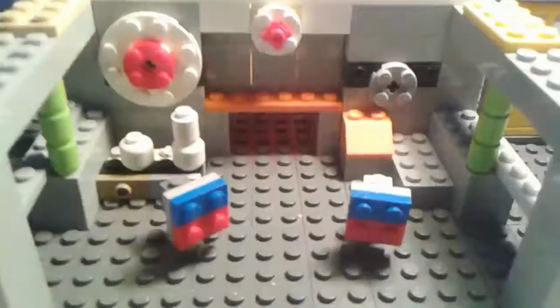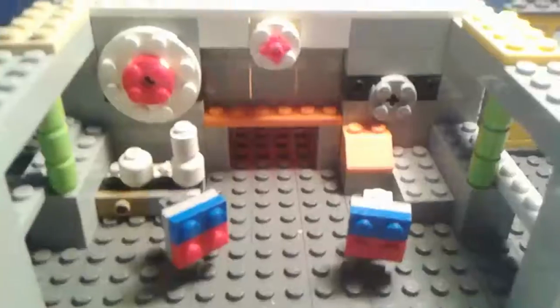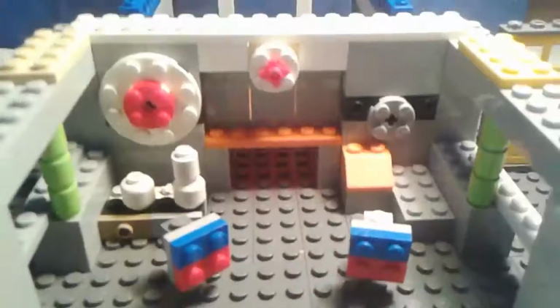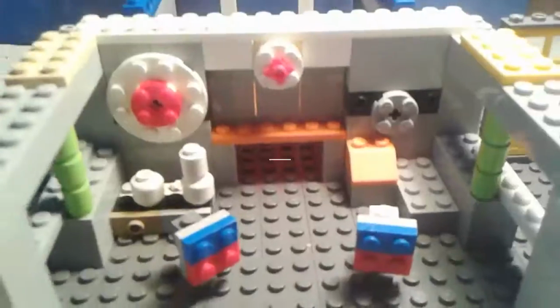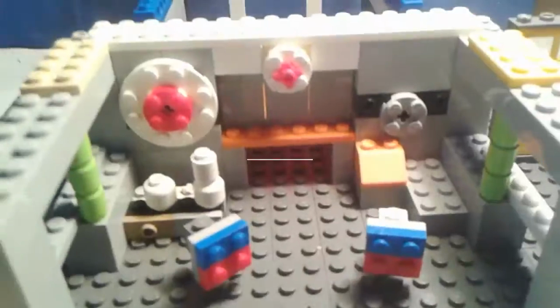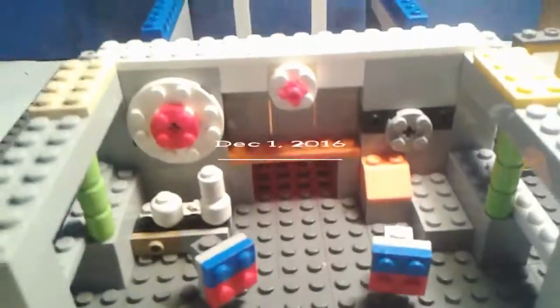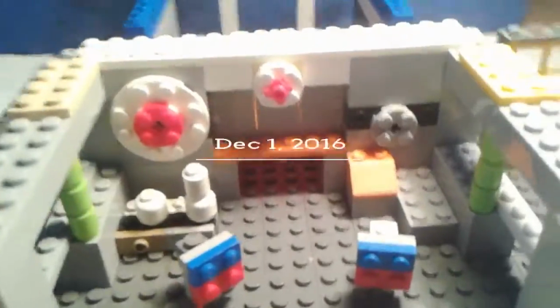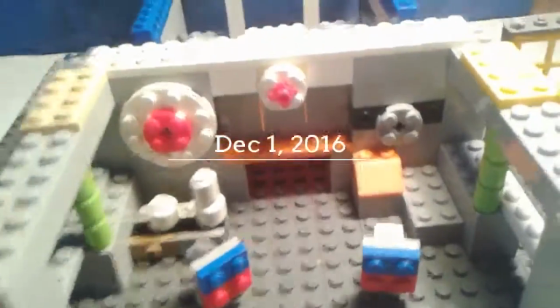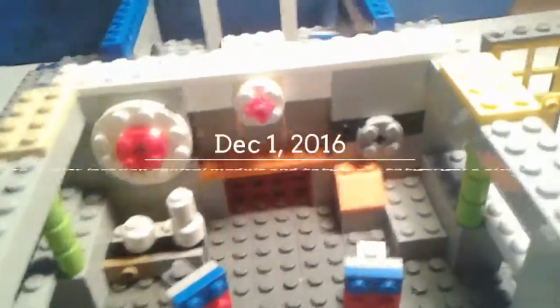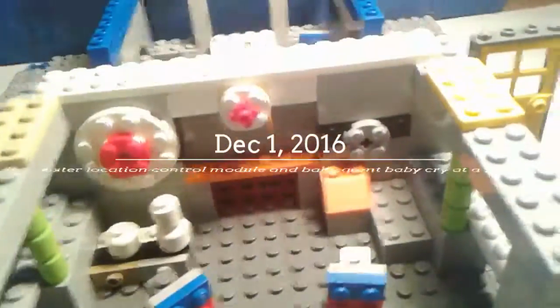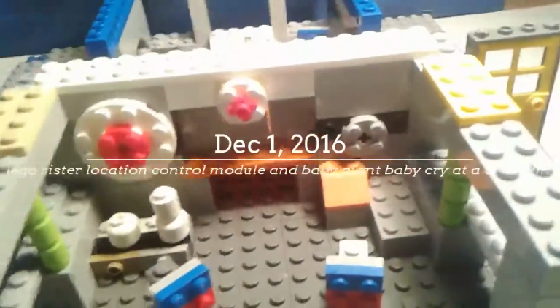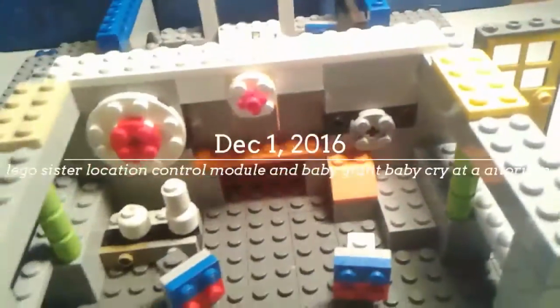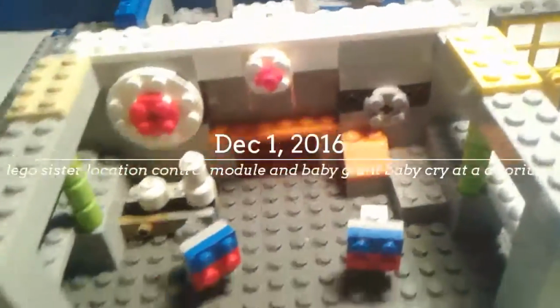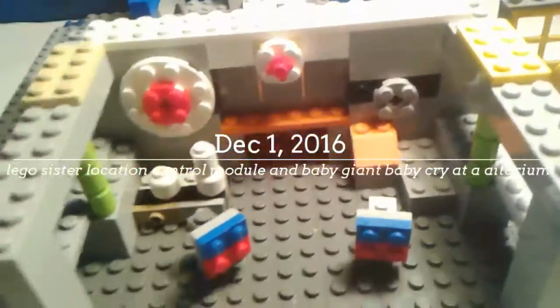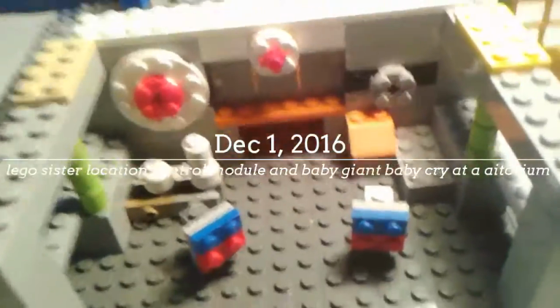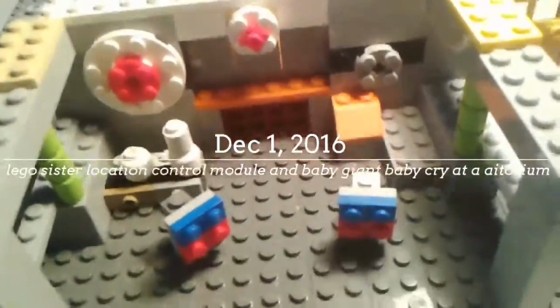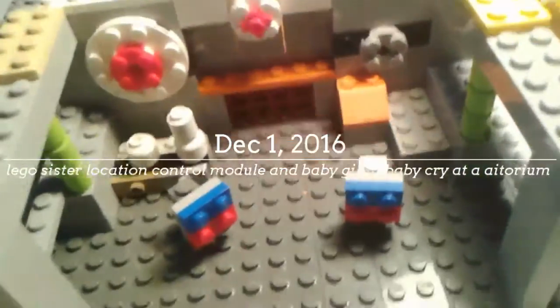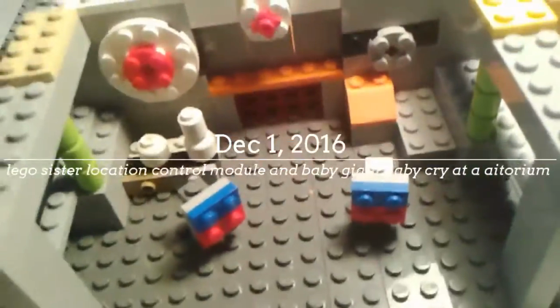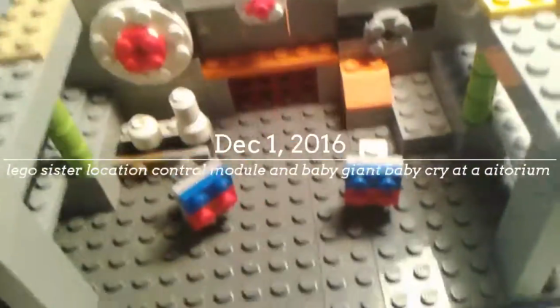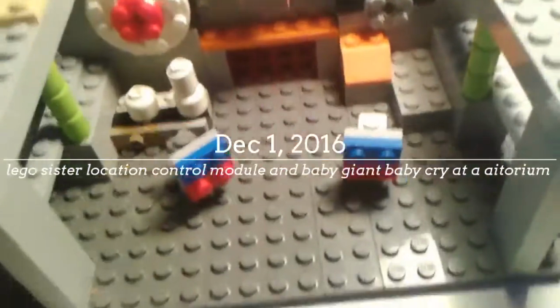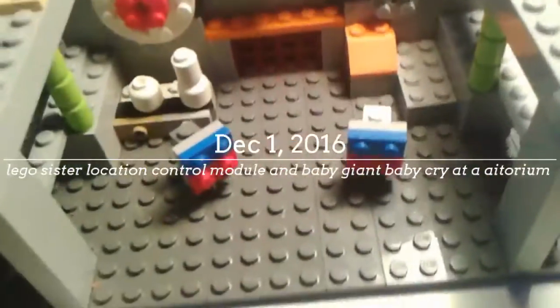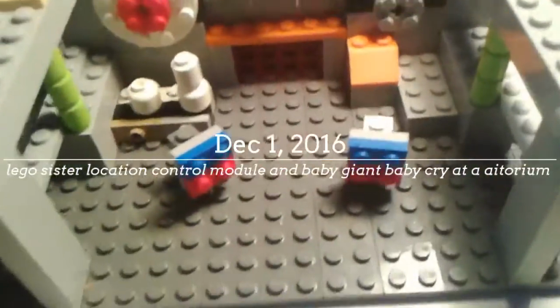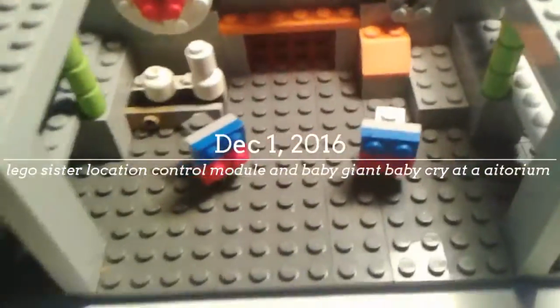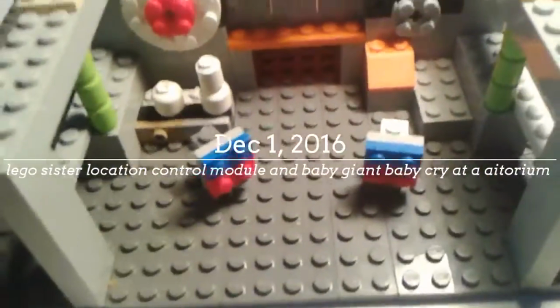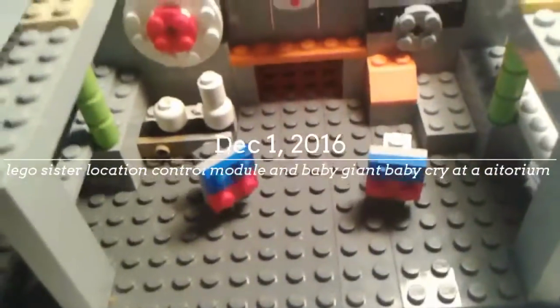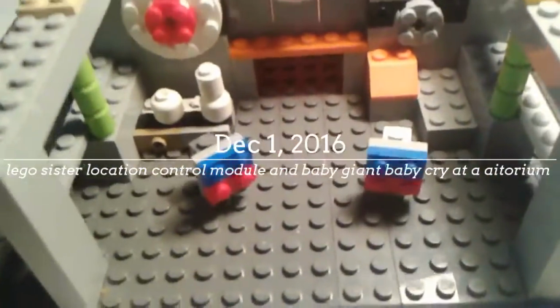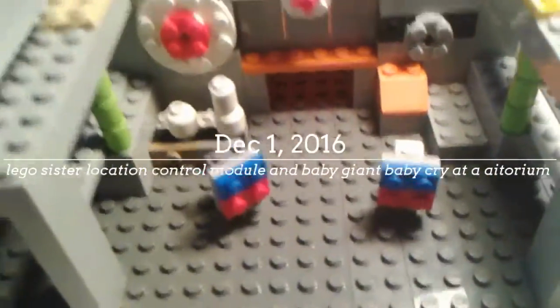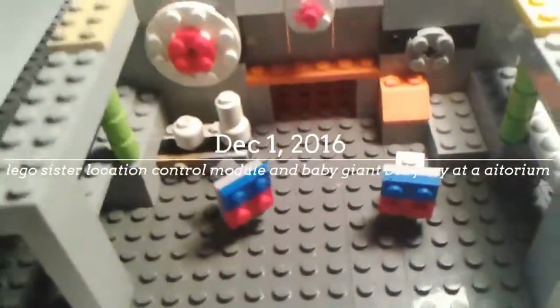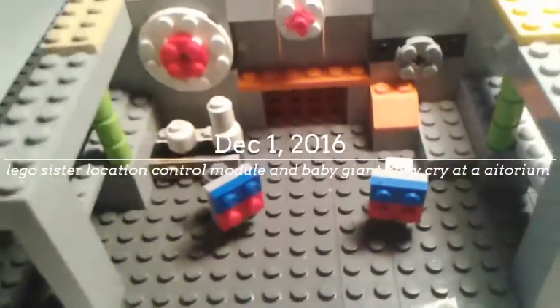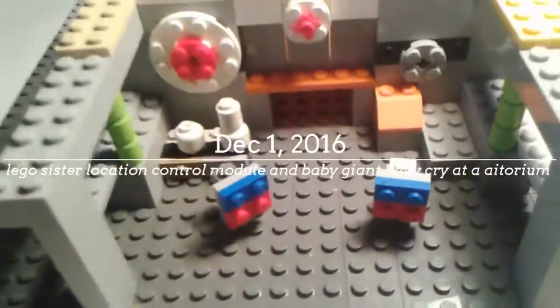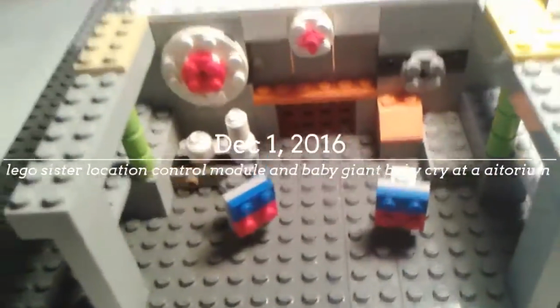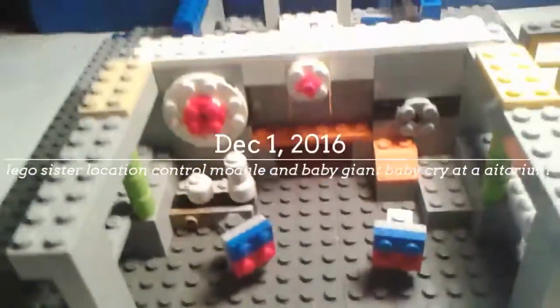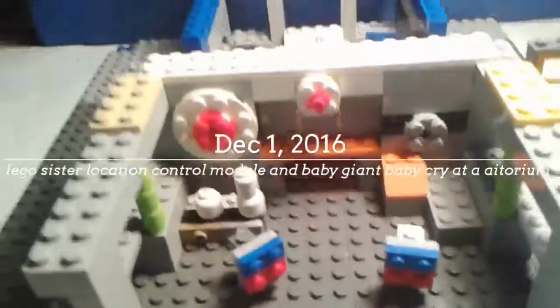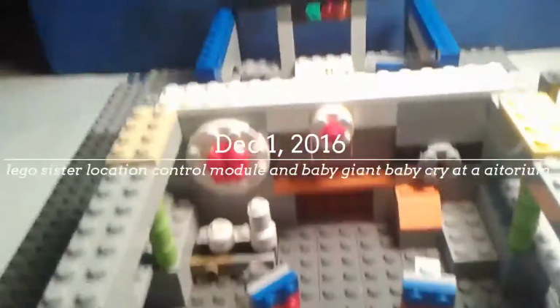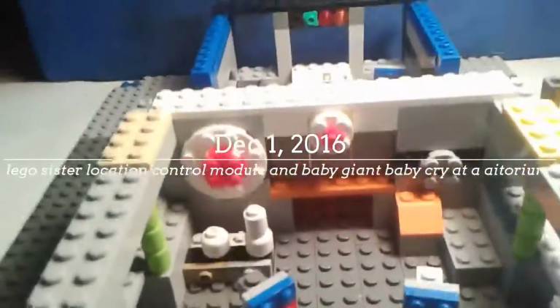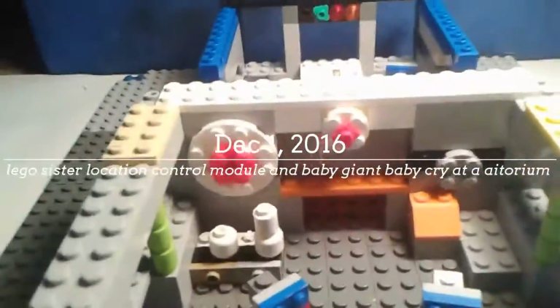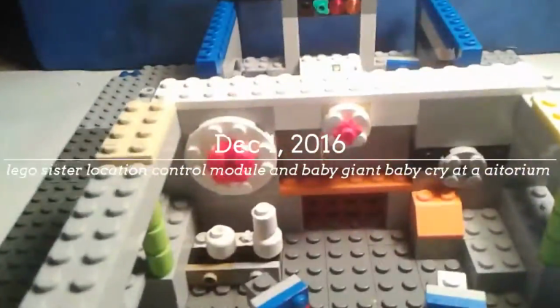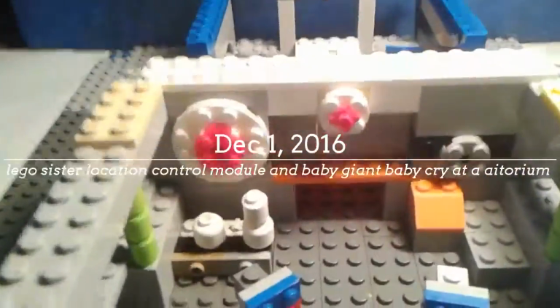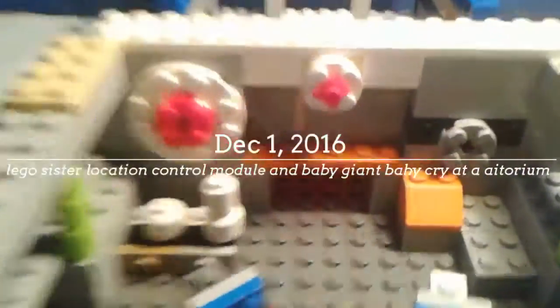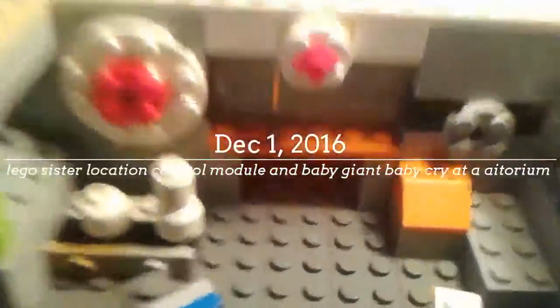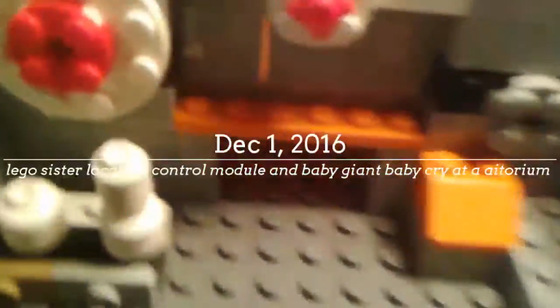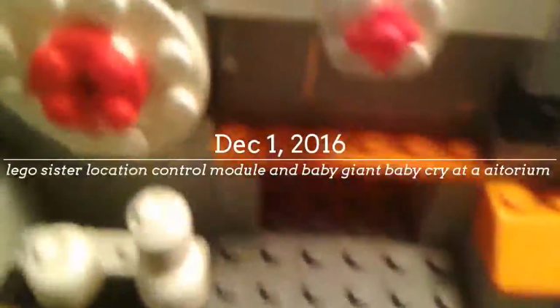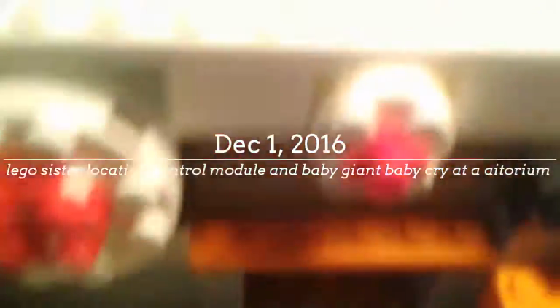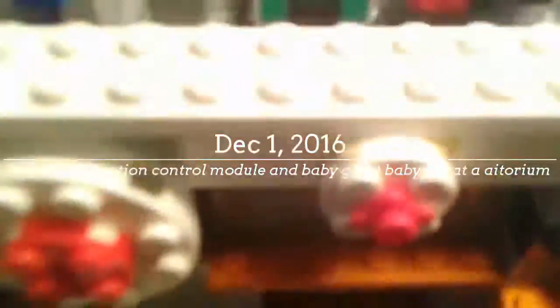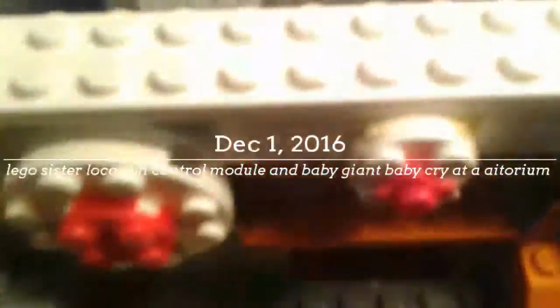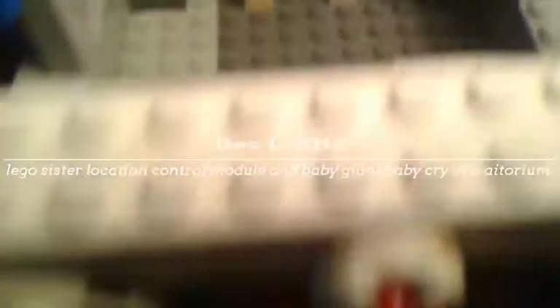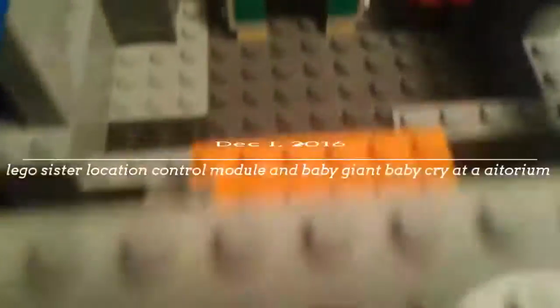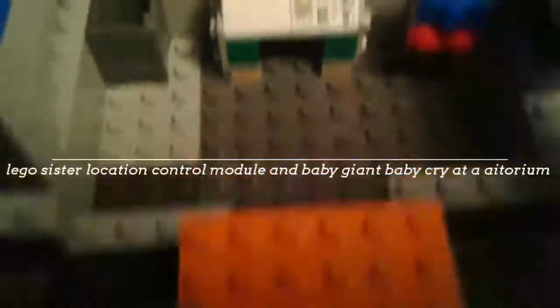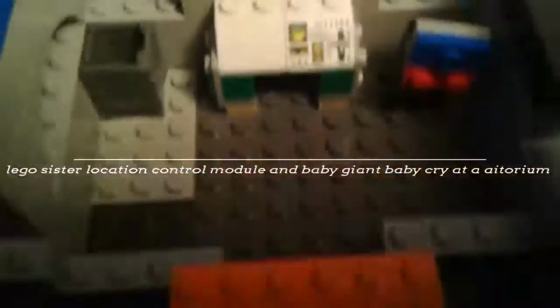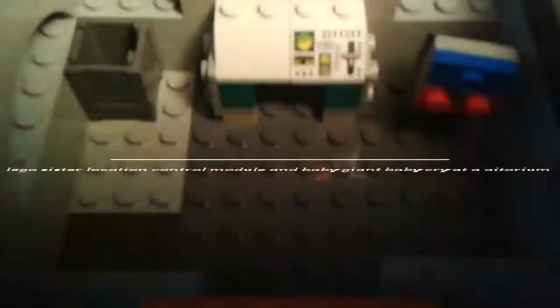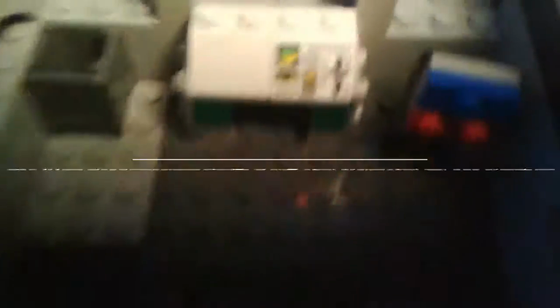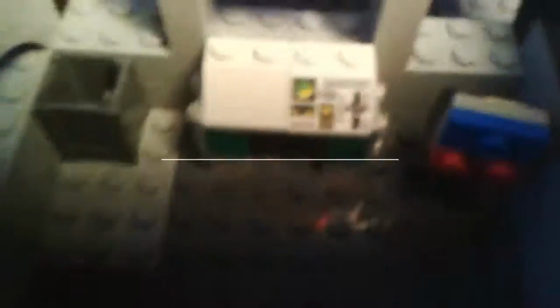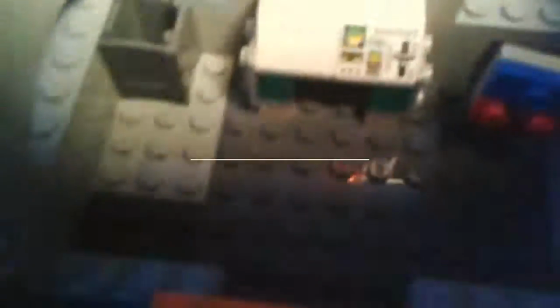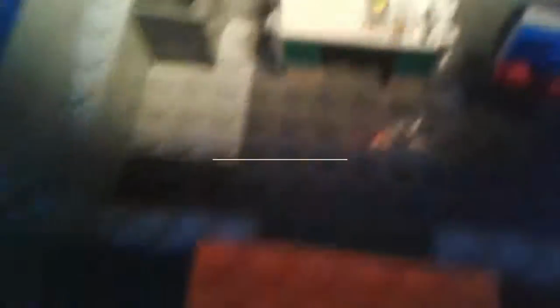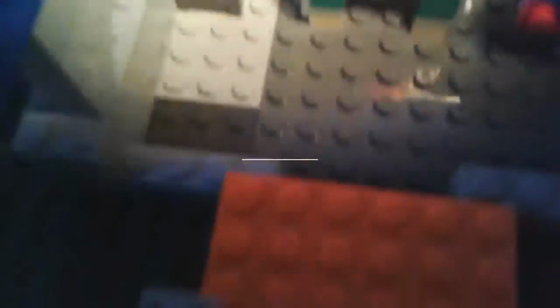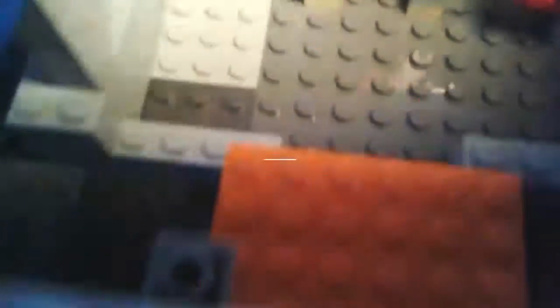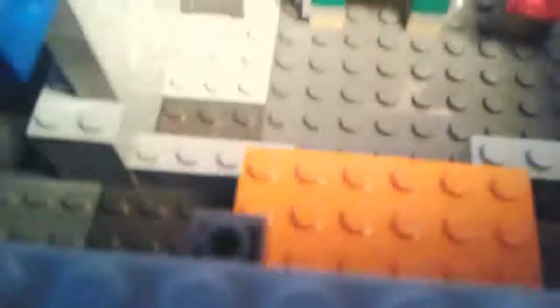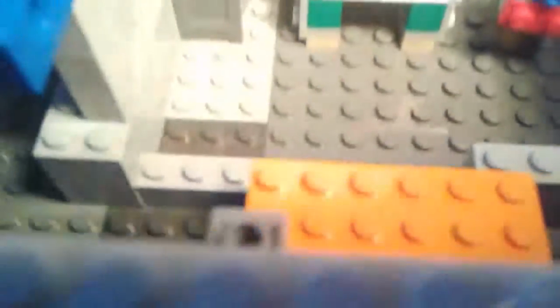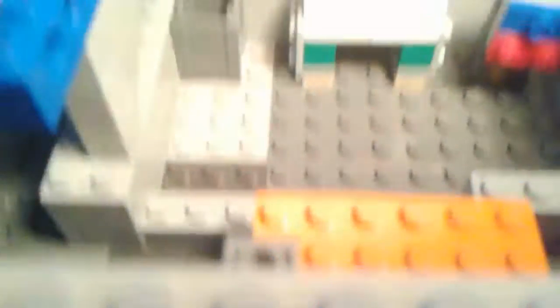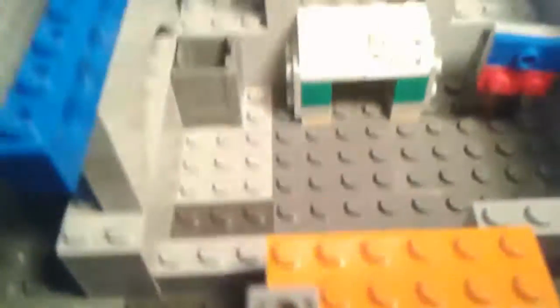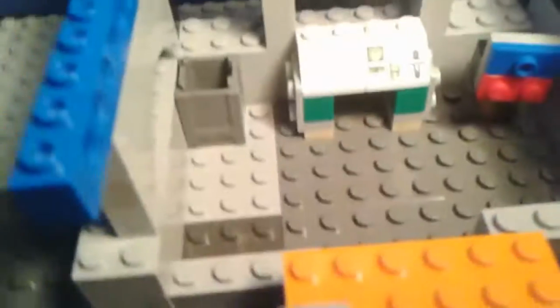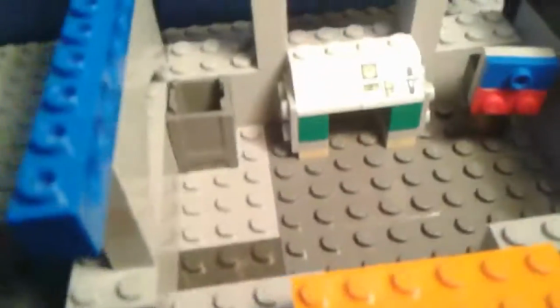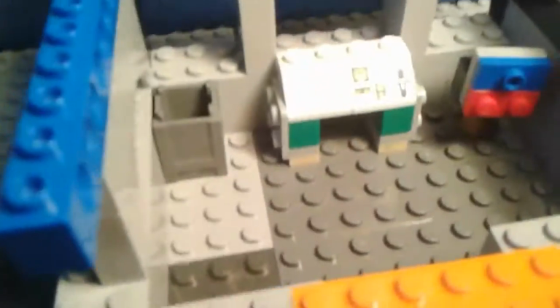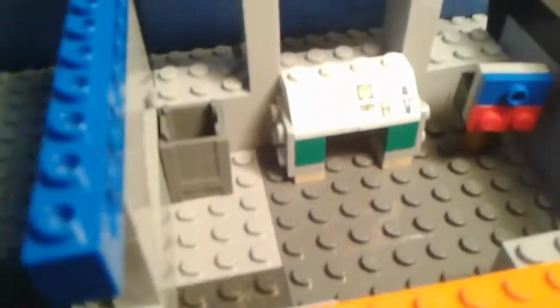Hi guys, it's Big Red Productions, and today I'm going to show you guys my Final Fantasy Freddy's Sister Location video.